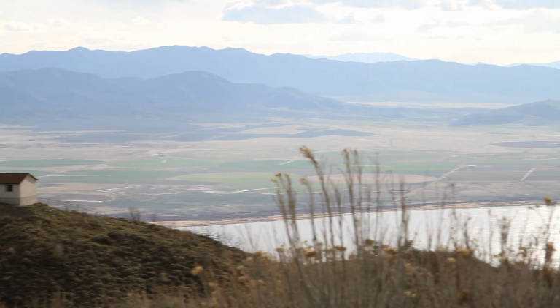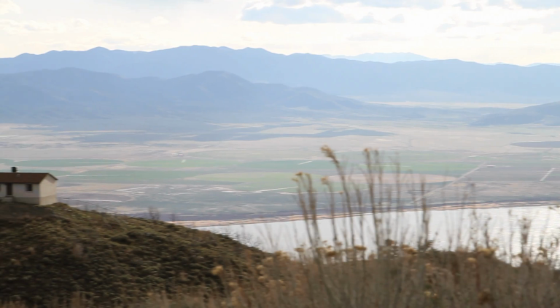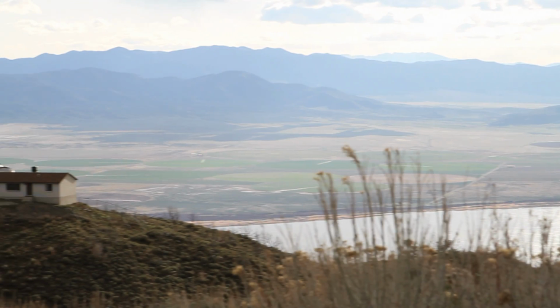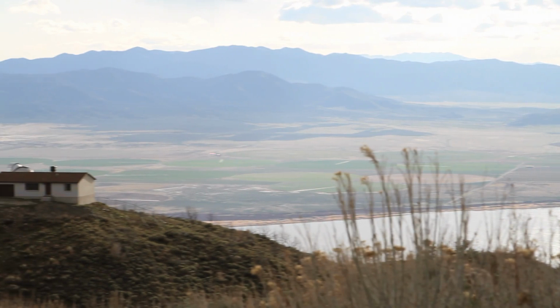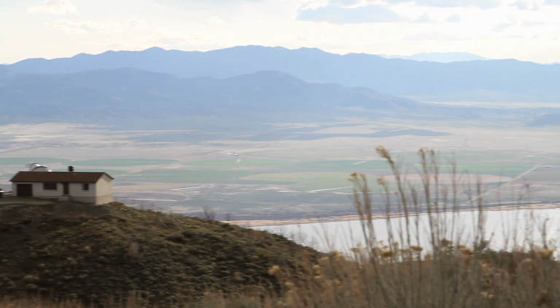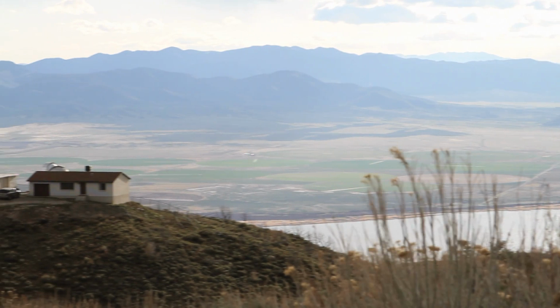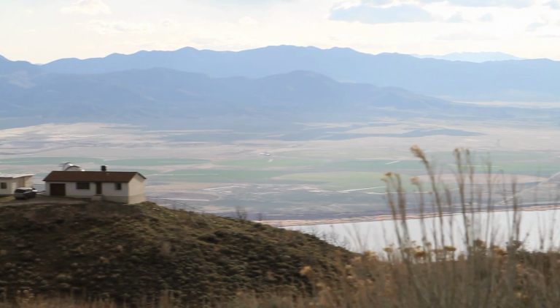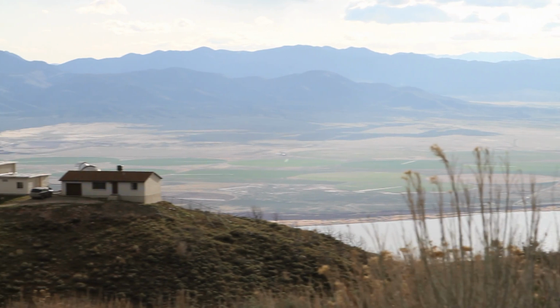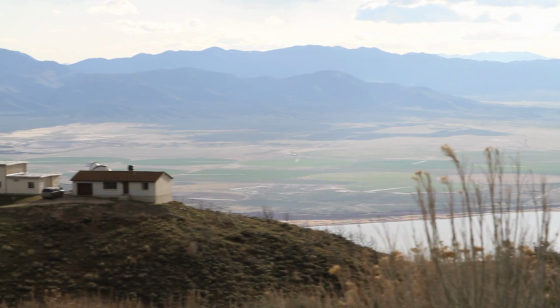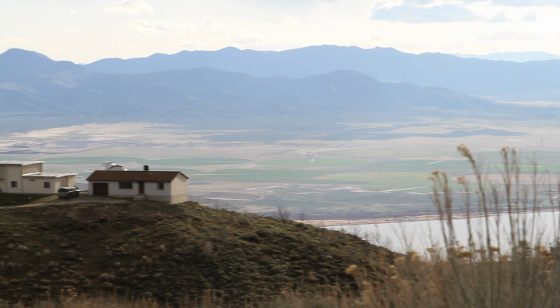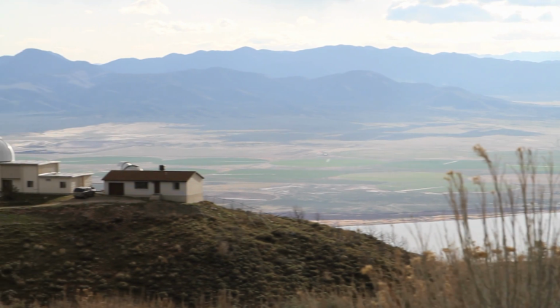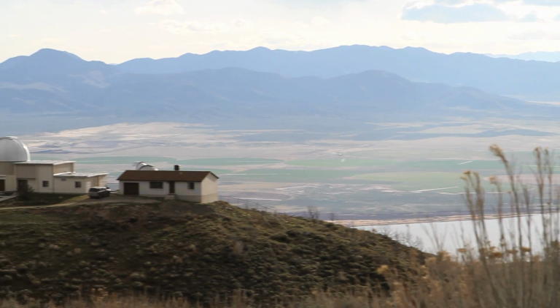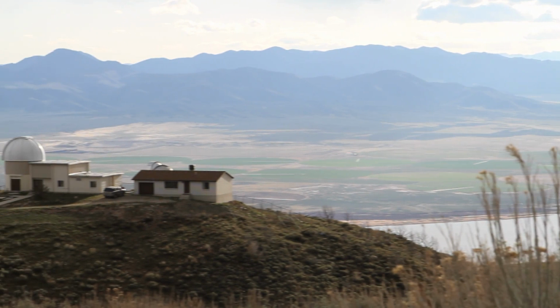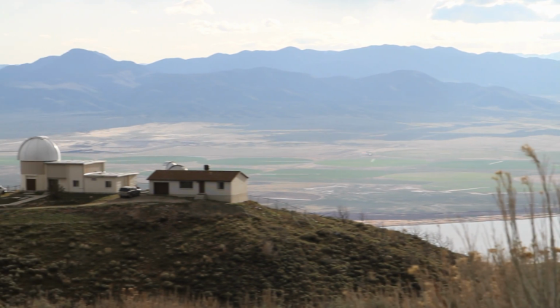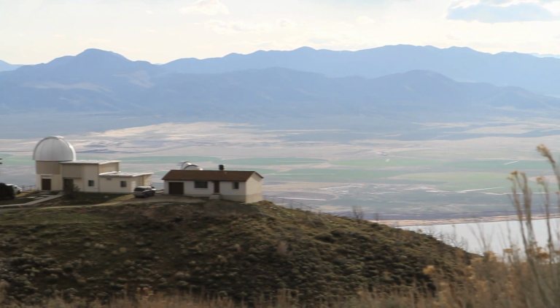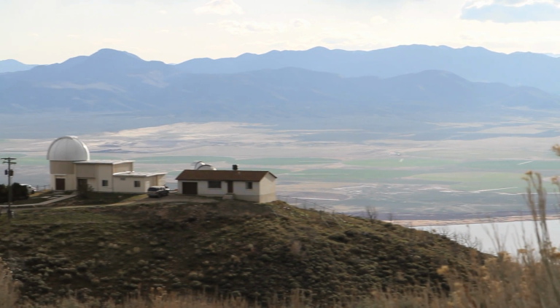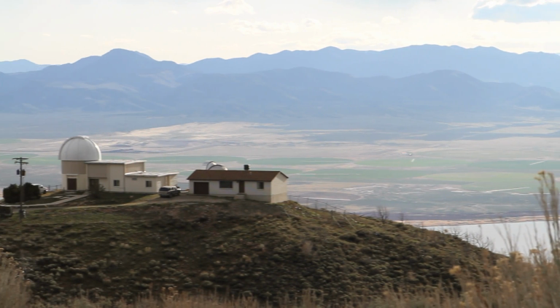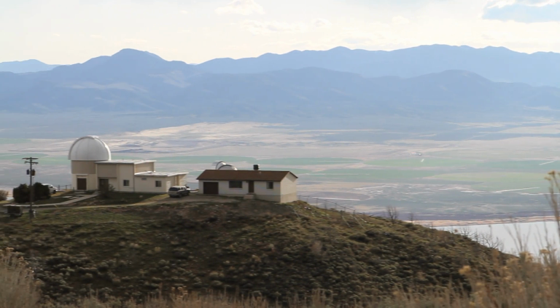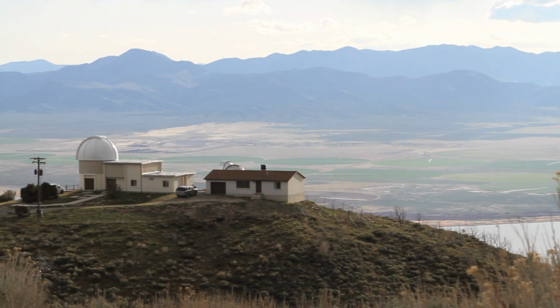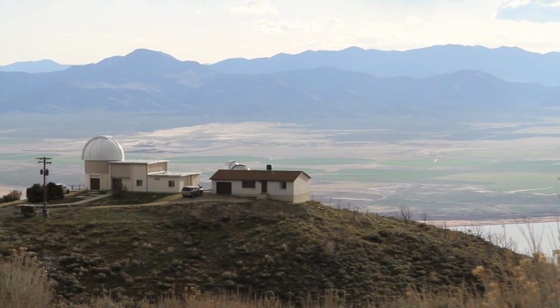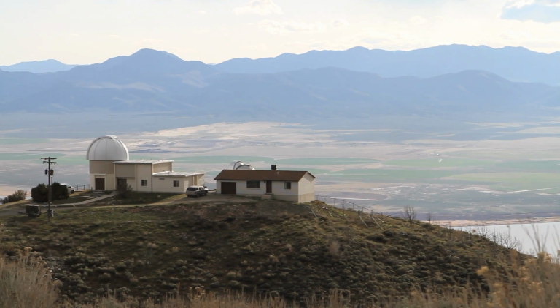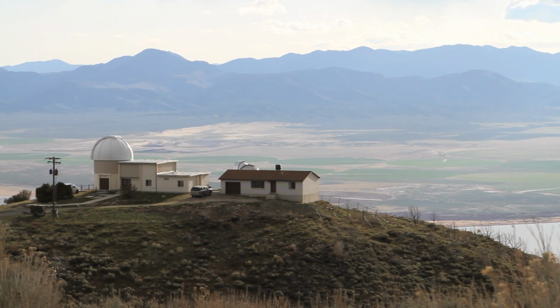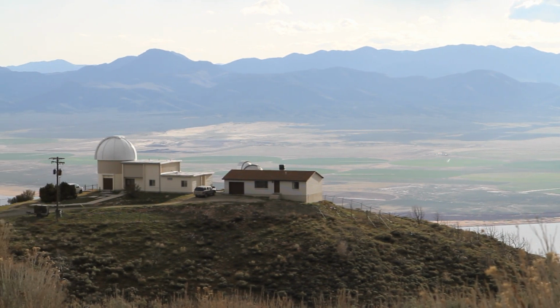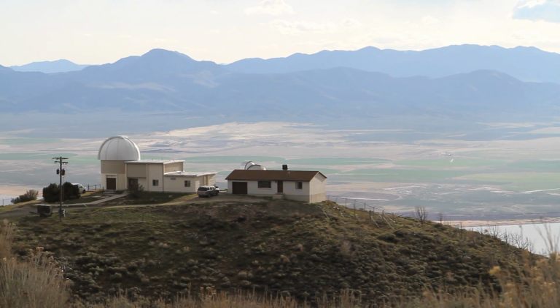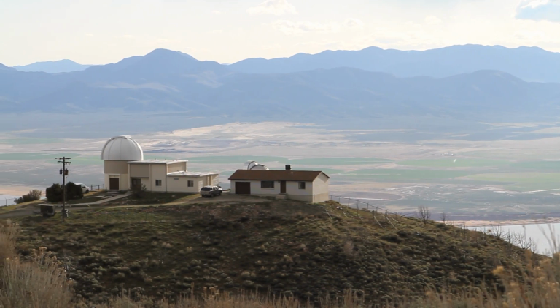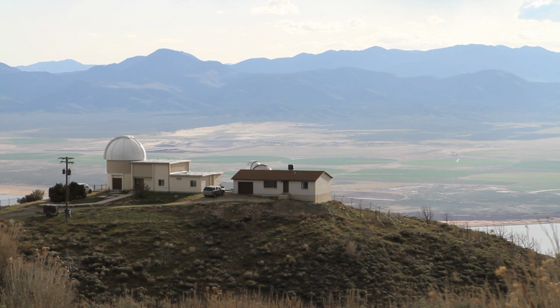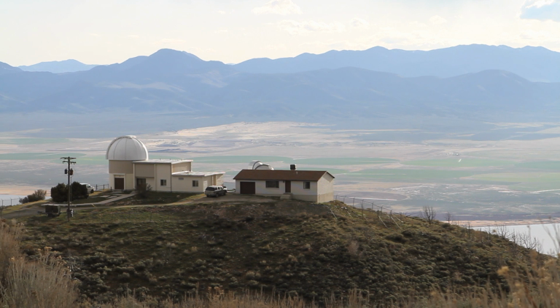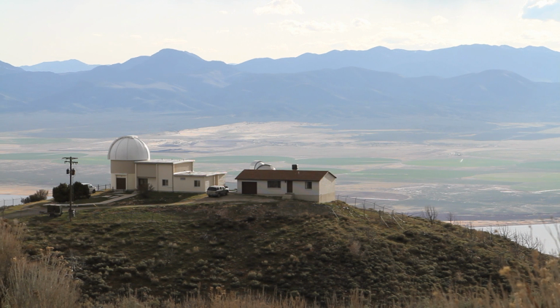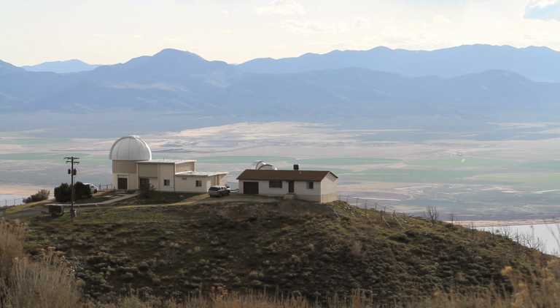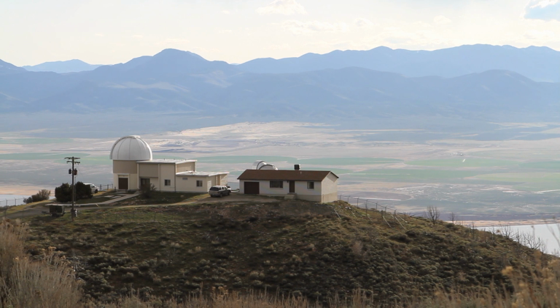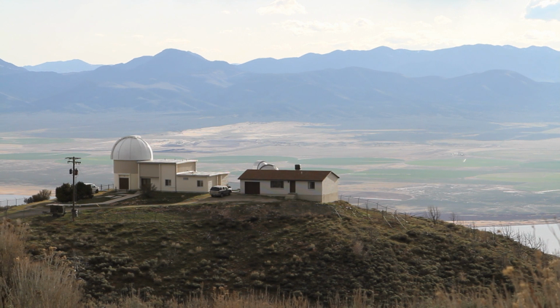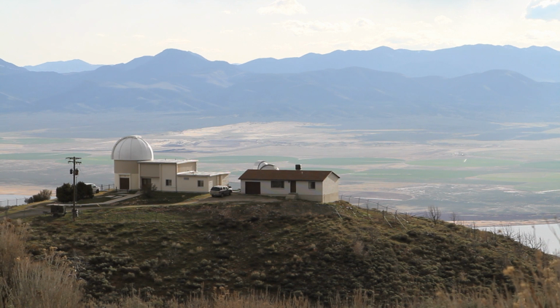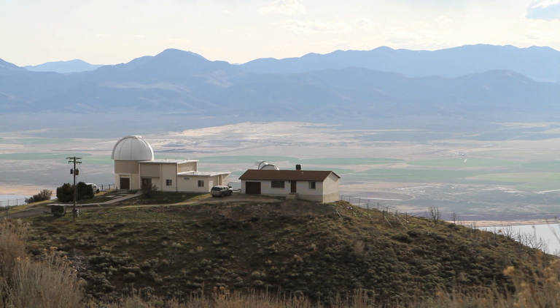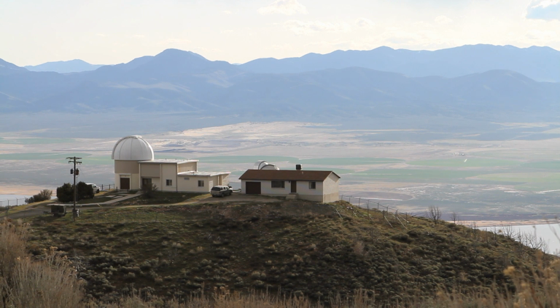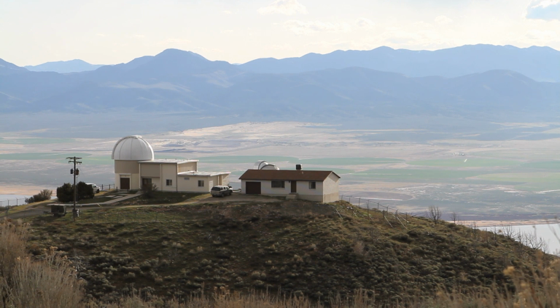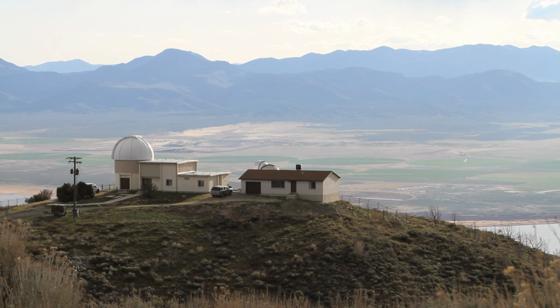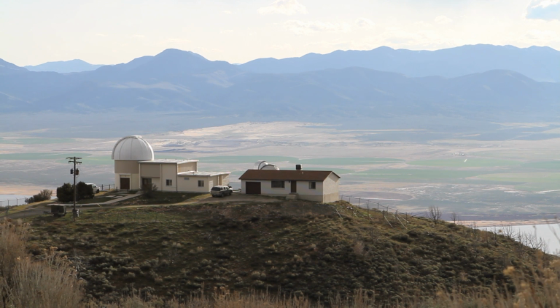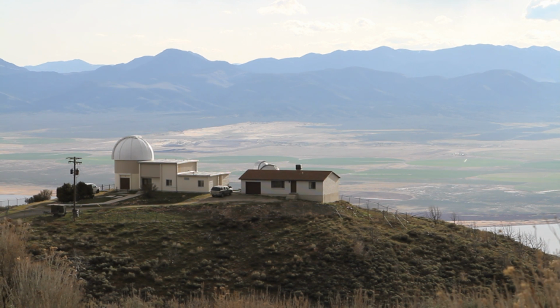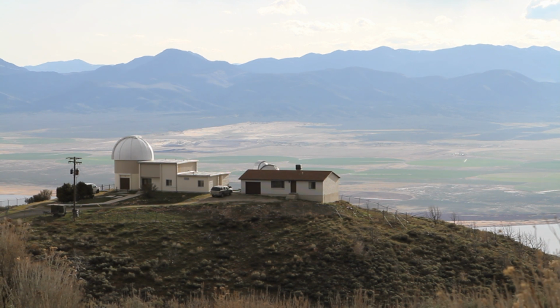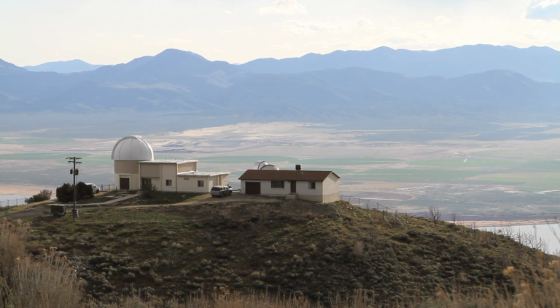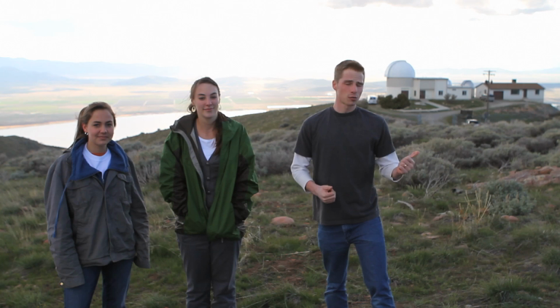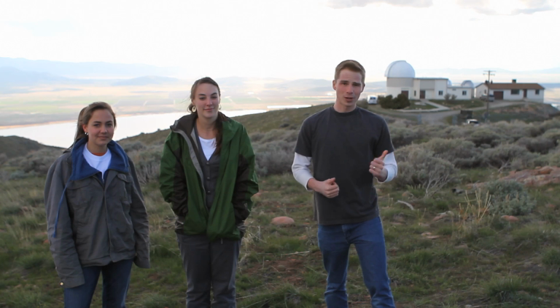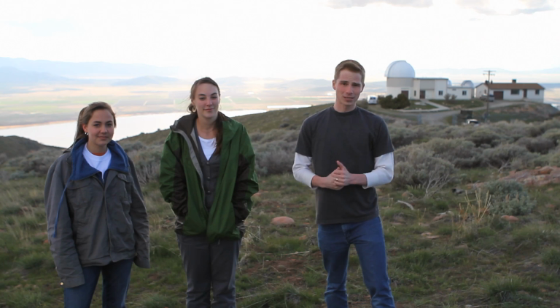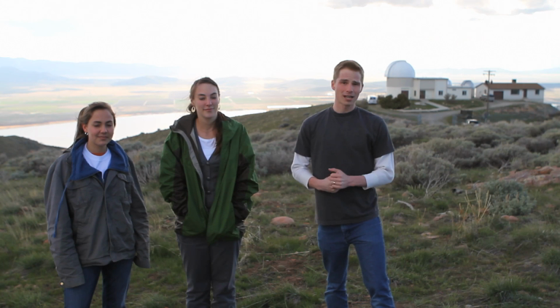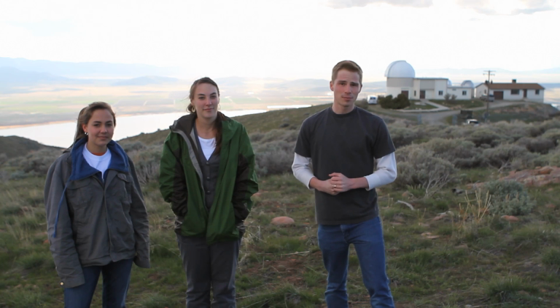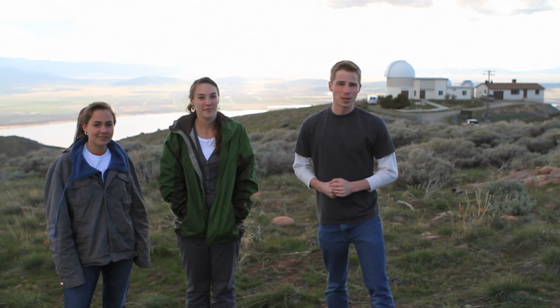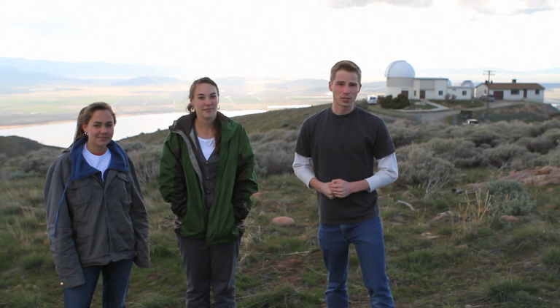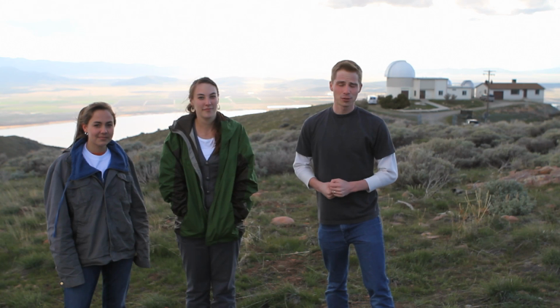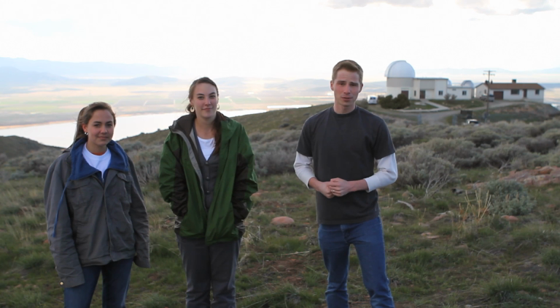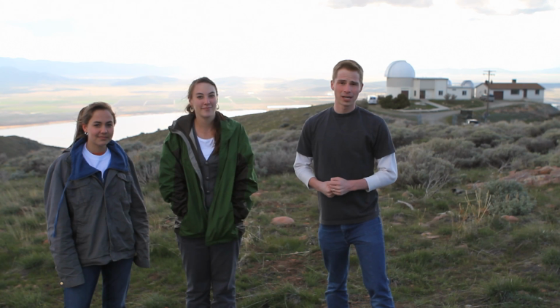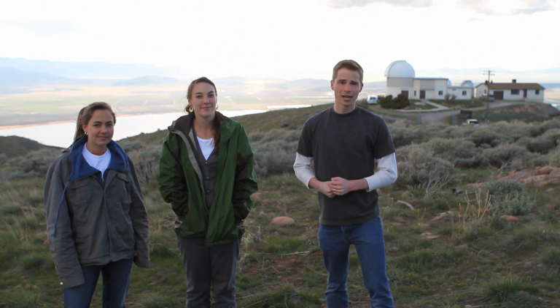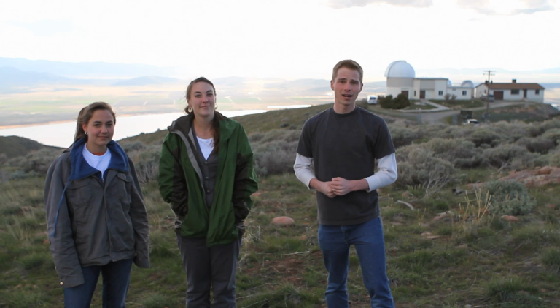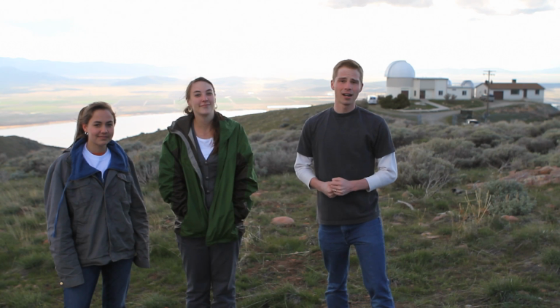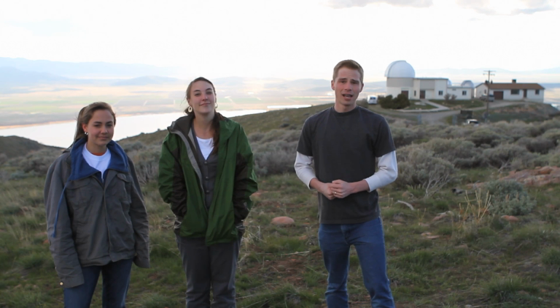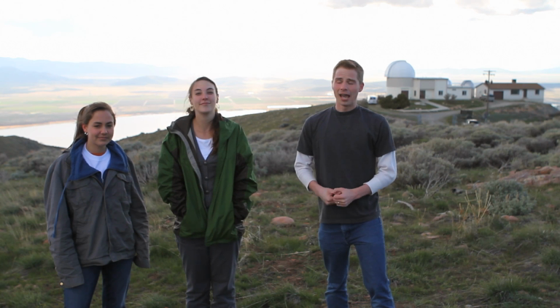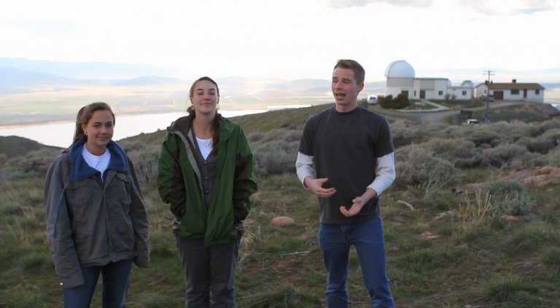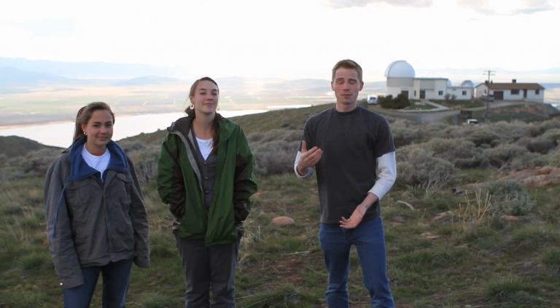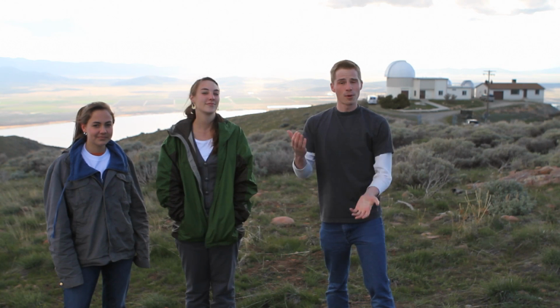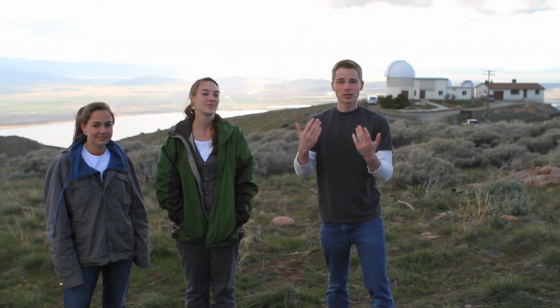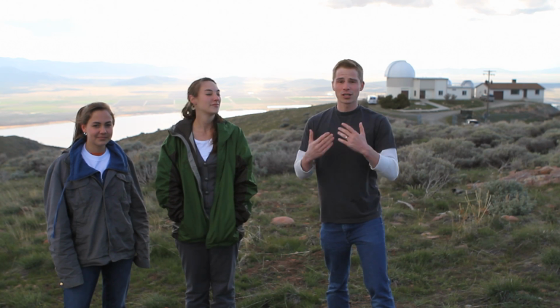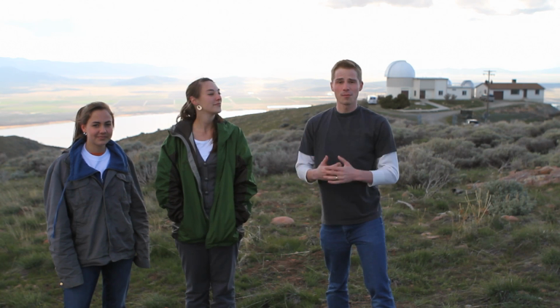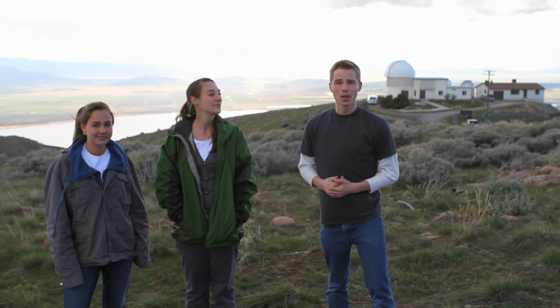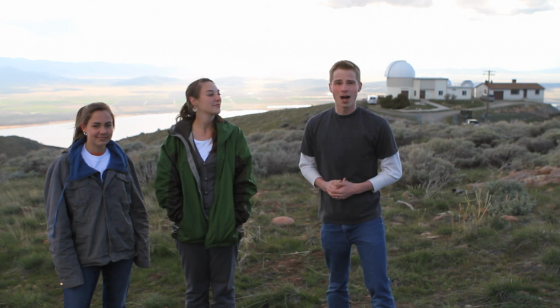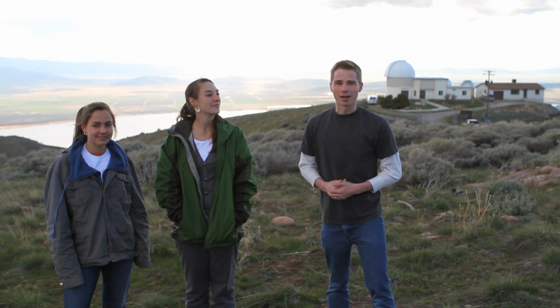We don't know that much about astronomy or observatories, but we're here to get some hands-on training, learn what it's like to be a student here, and we want you to come along.